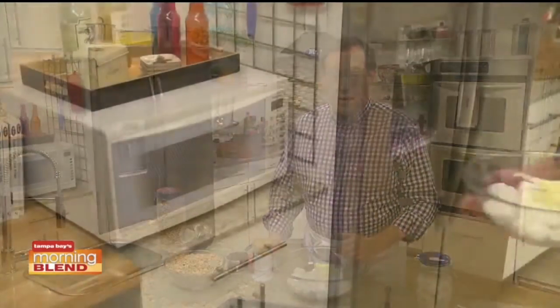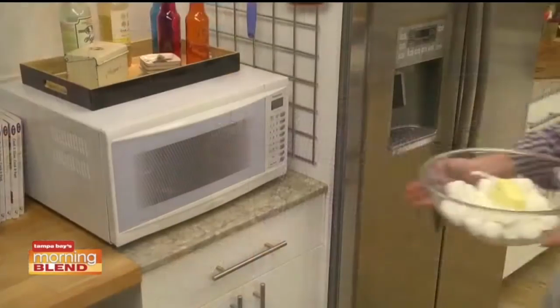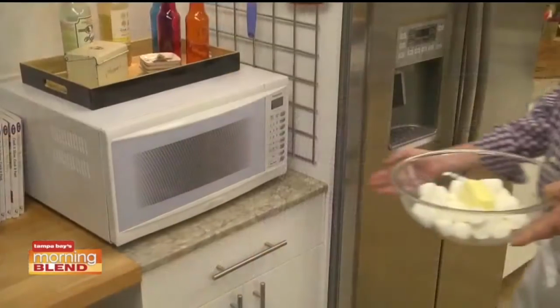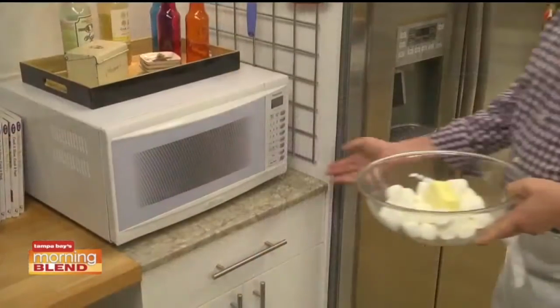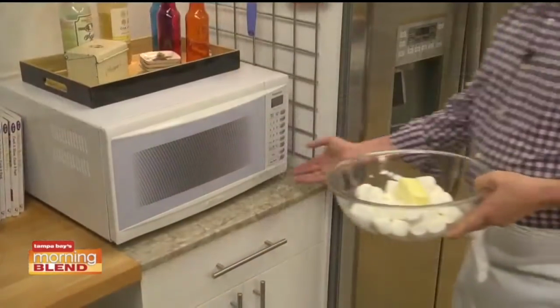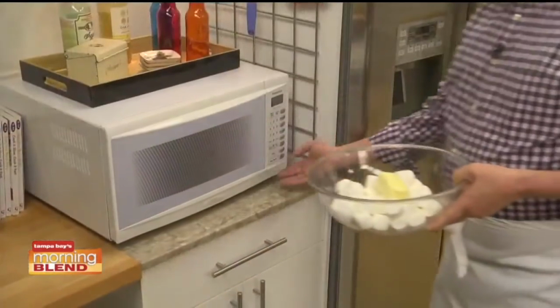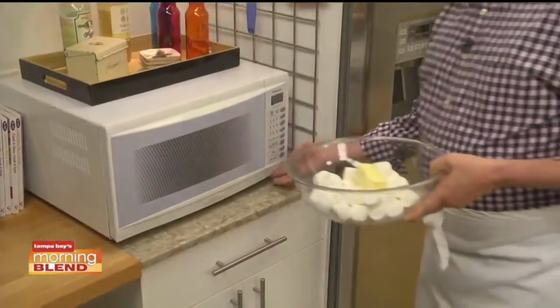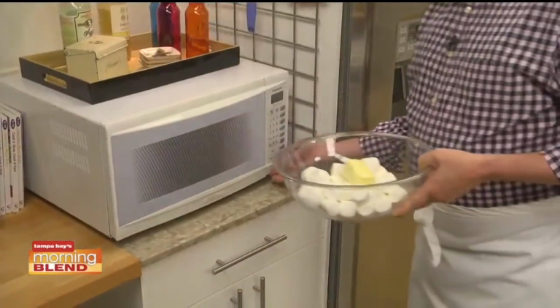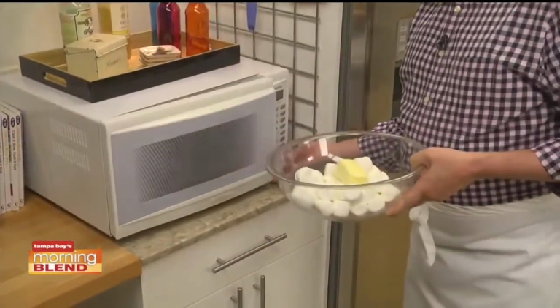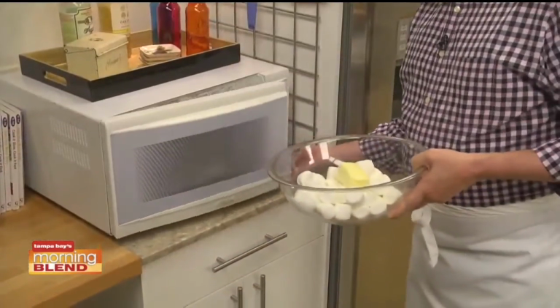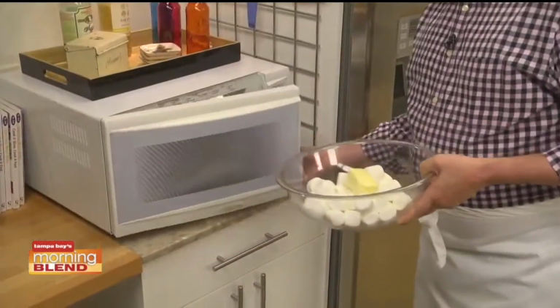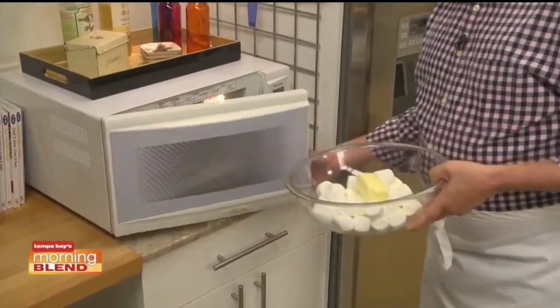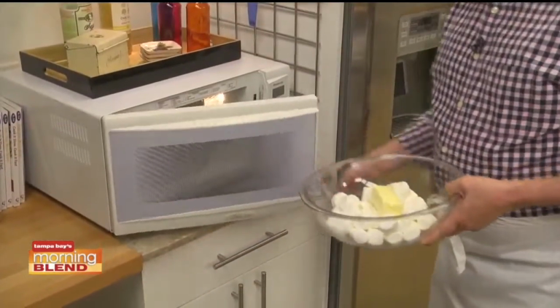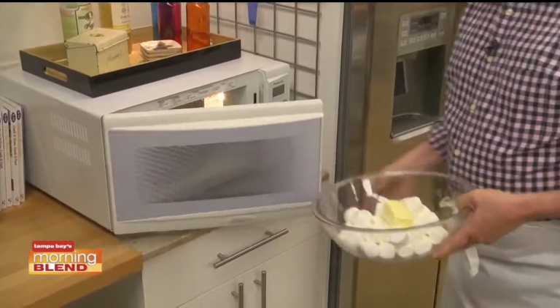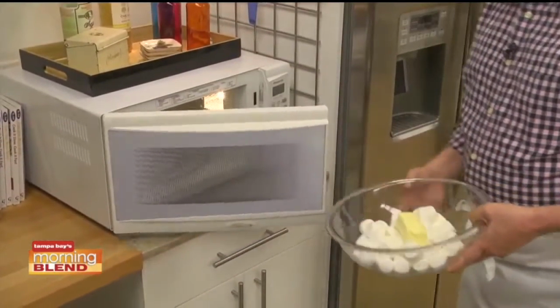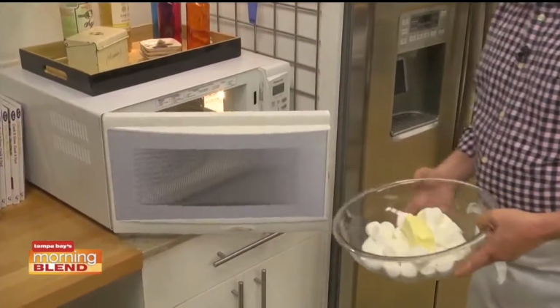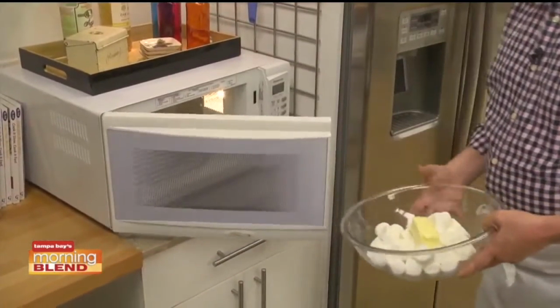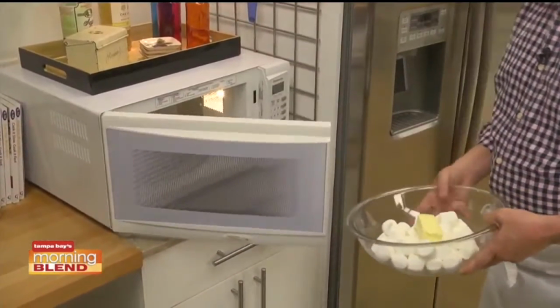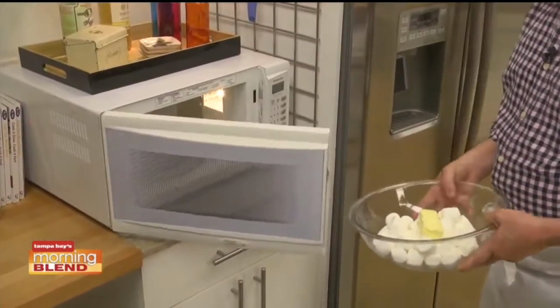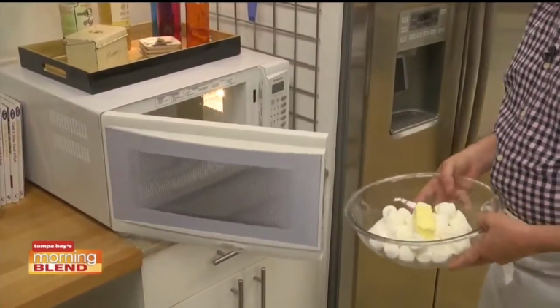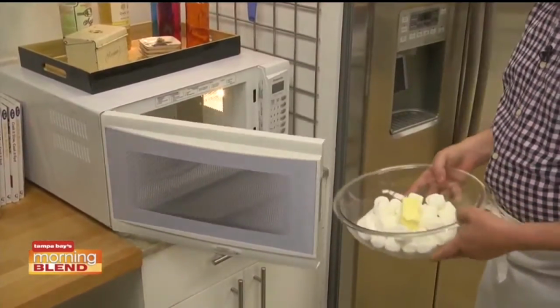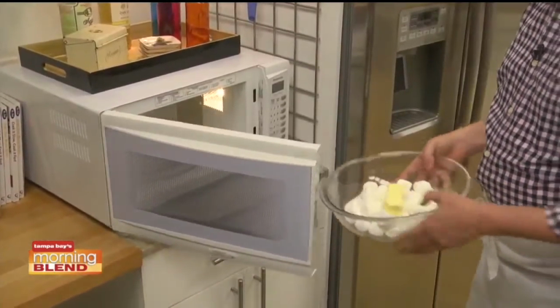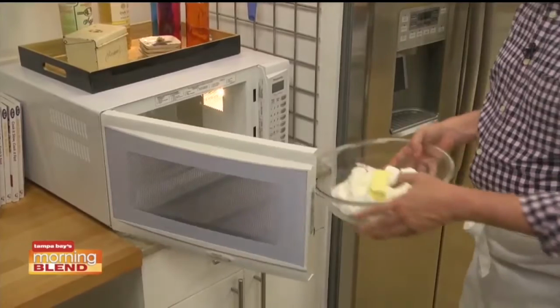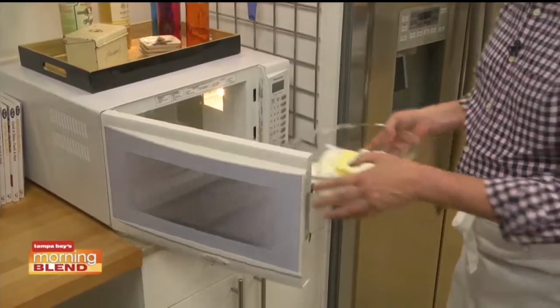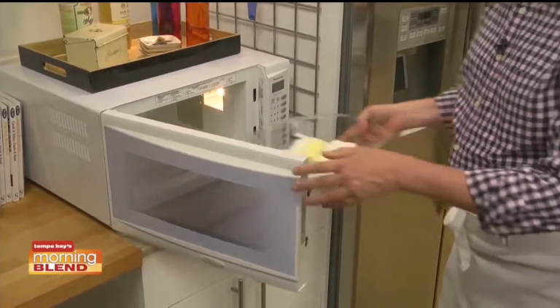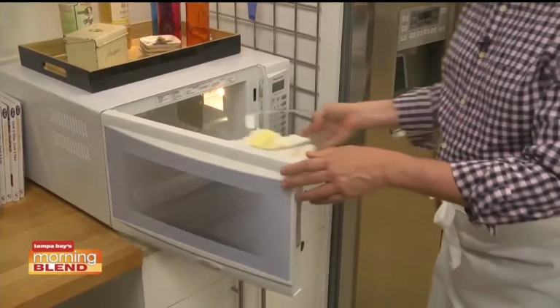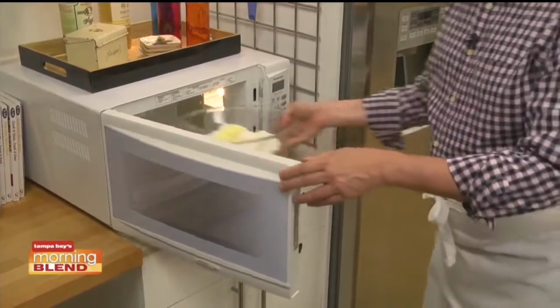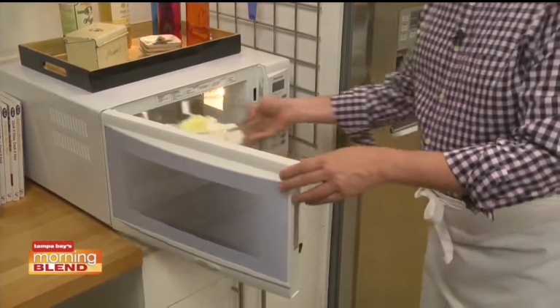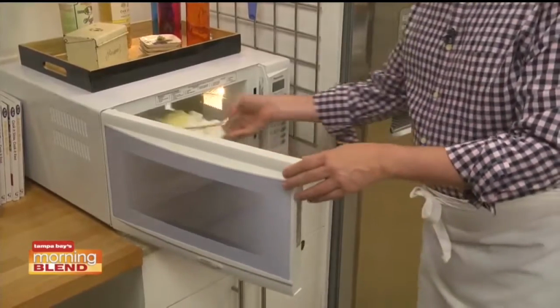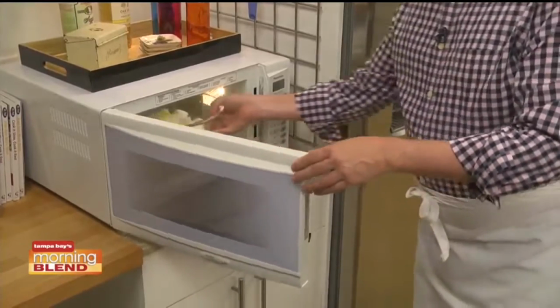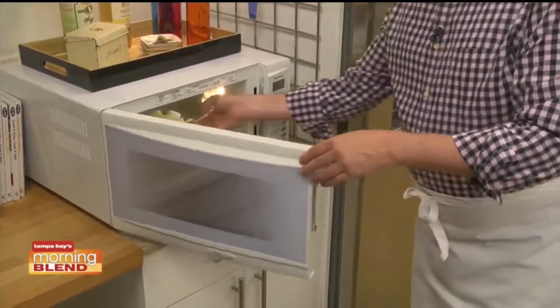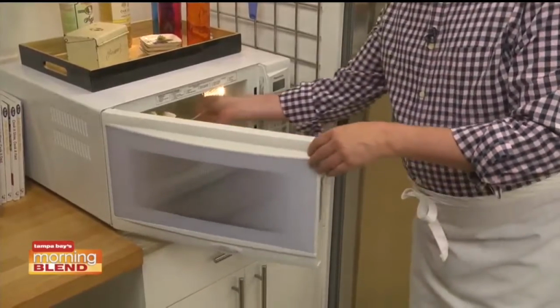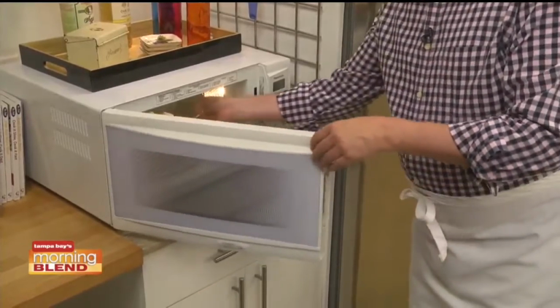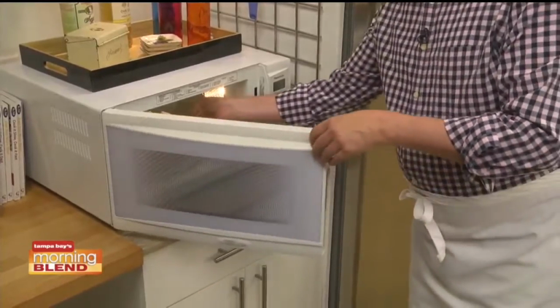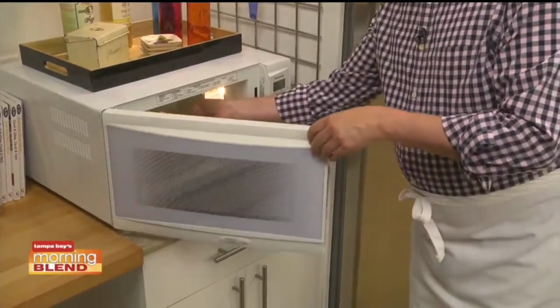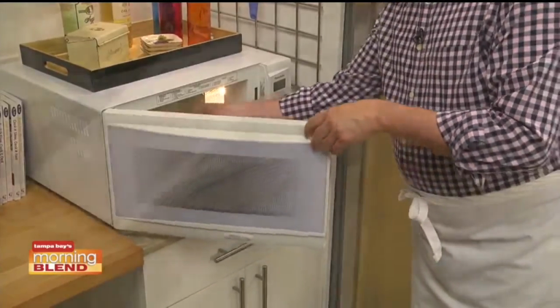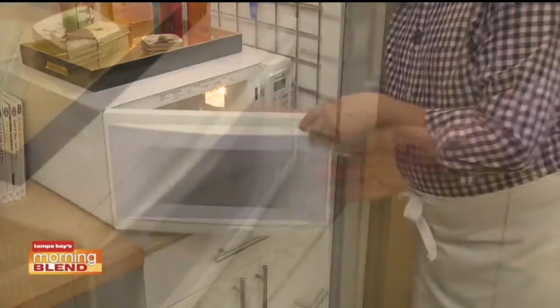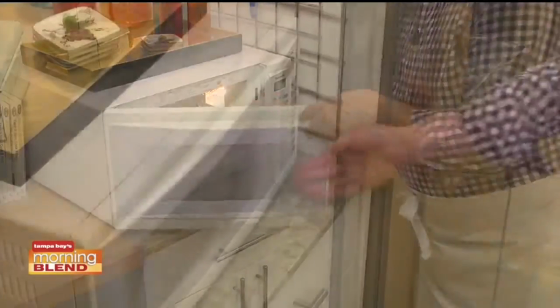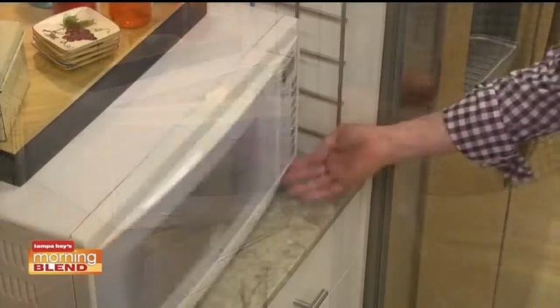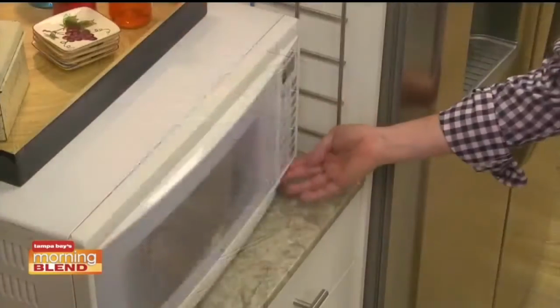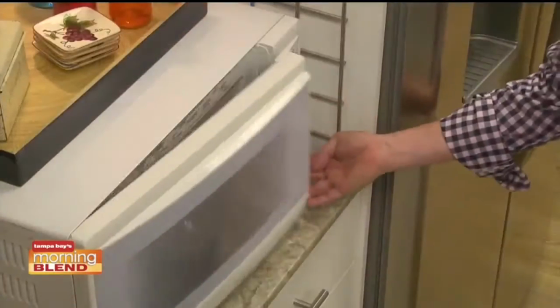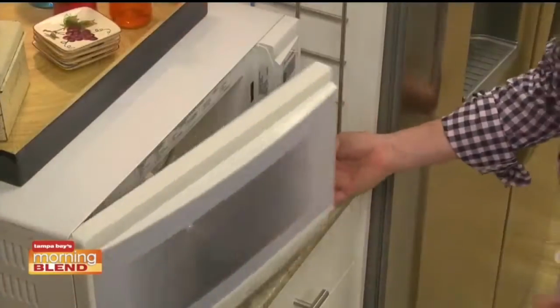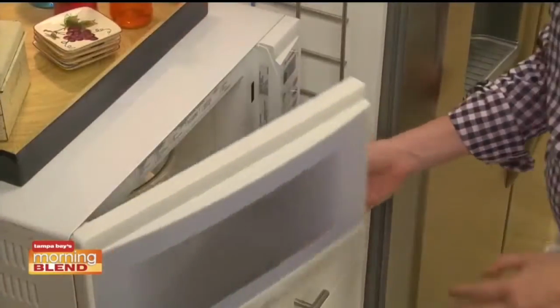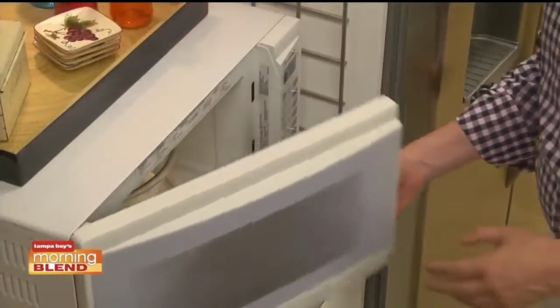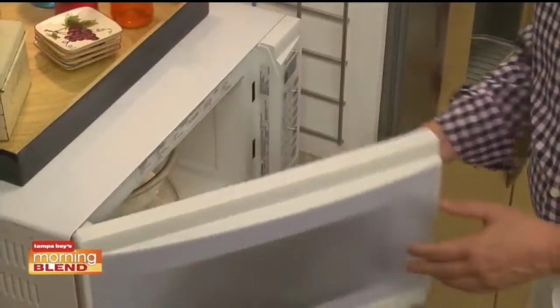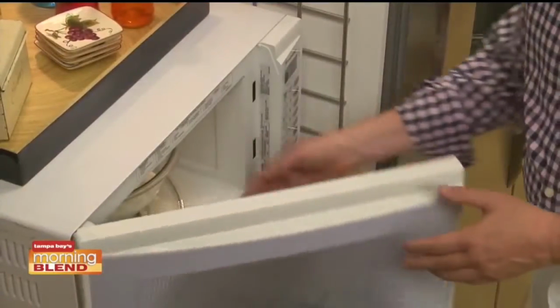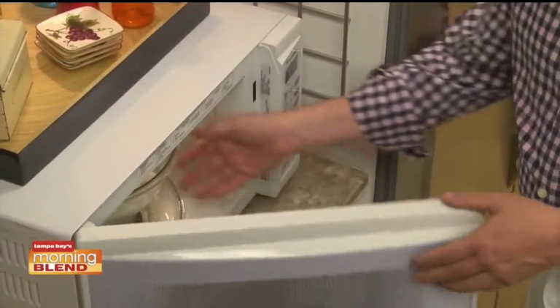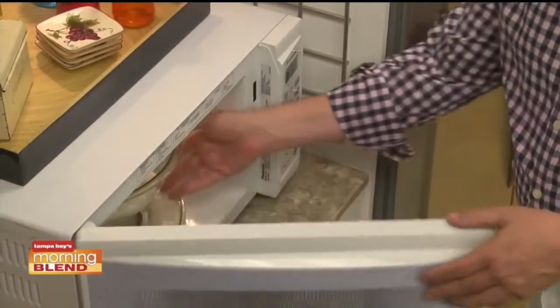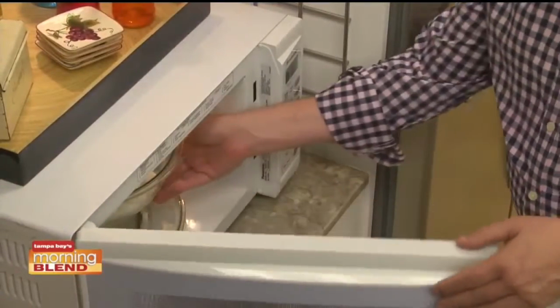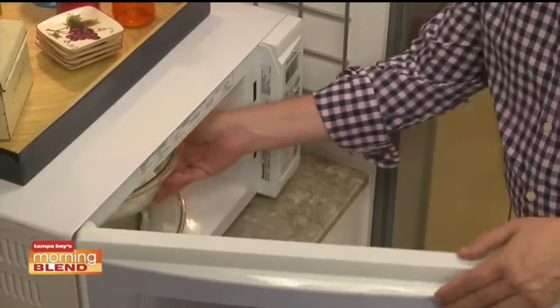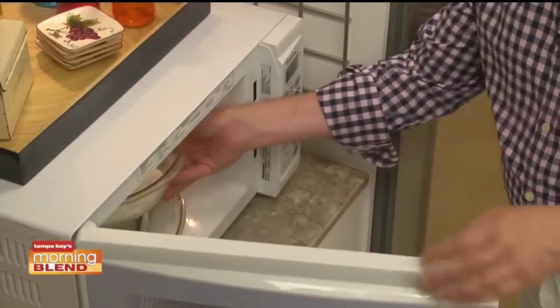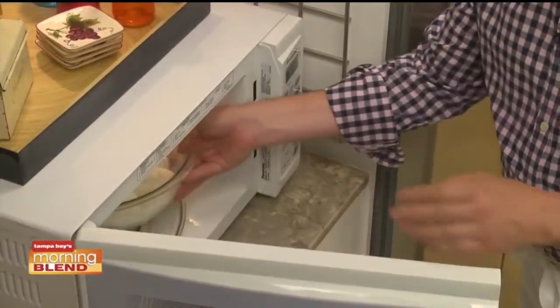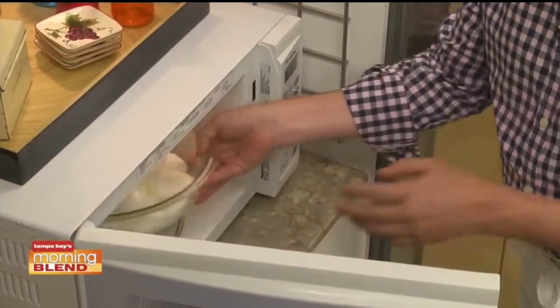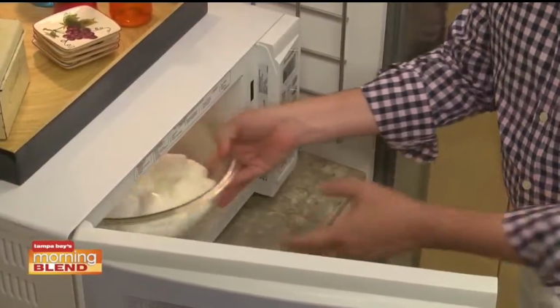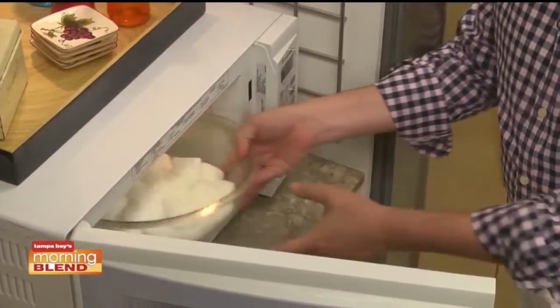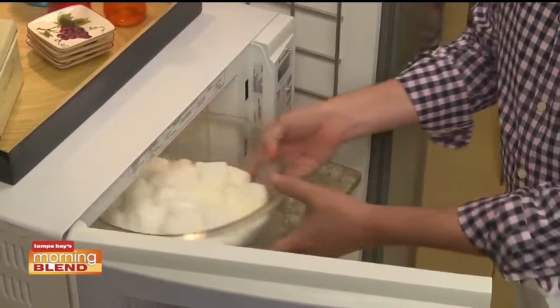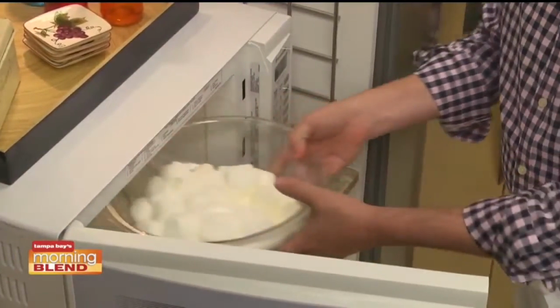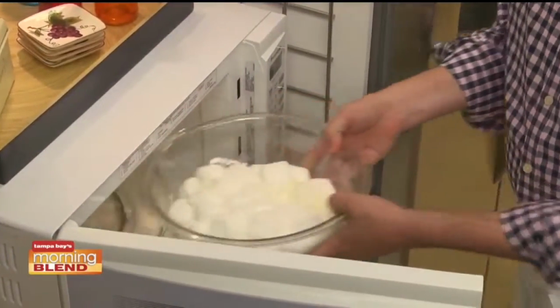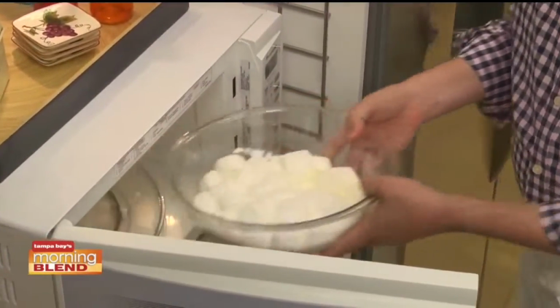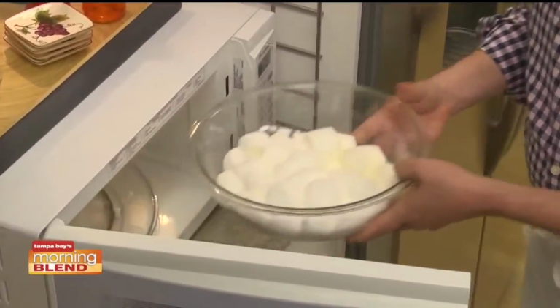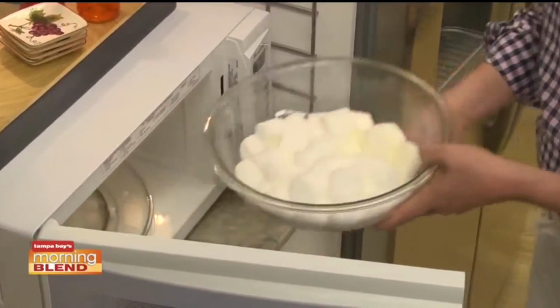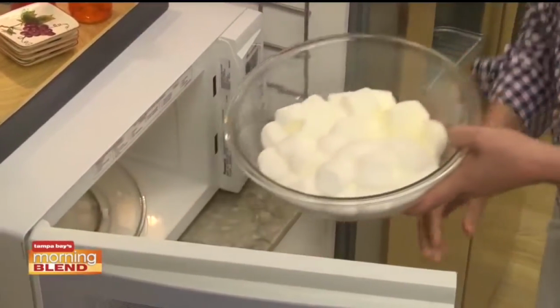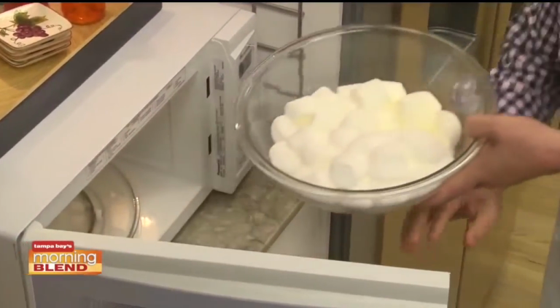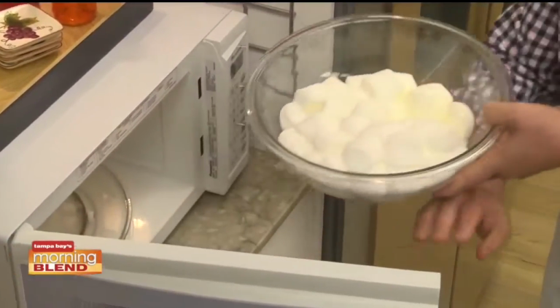We start off by placing a package of marshmallows and some butter in a large bowl and microwaving it for a minute or so until it gets all melty.